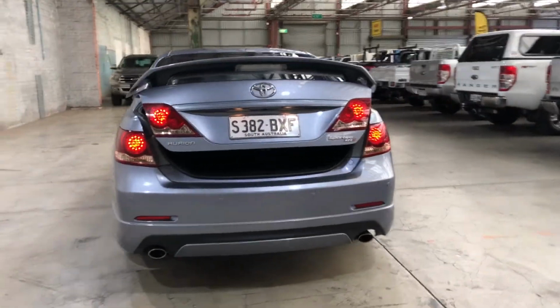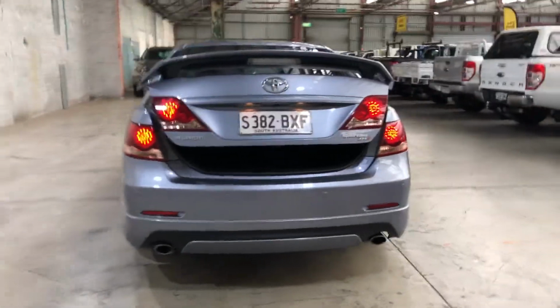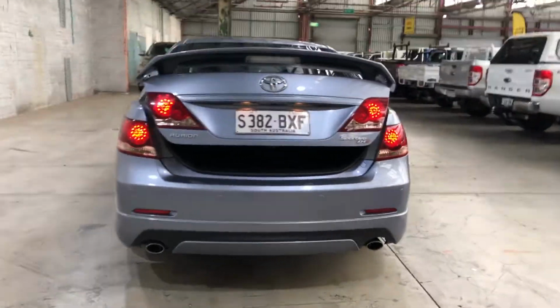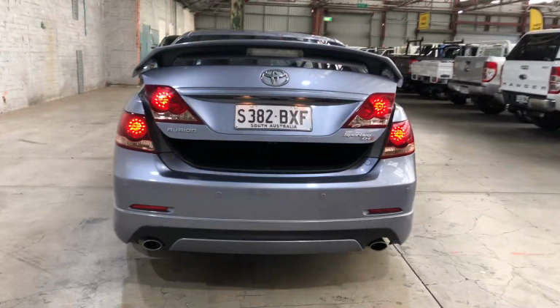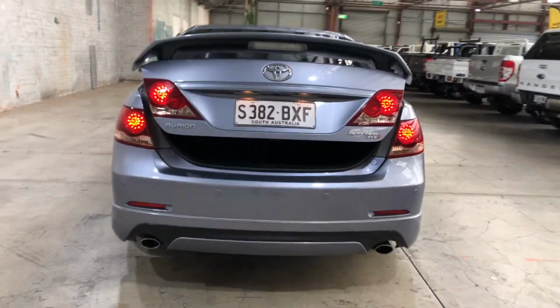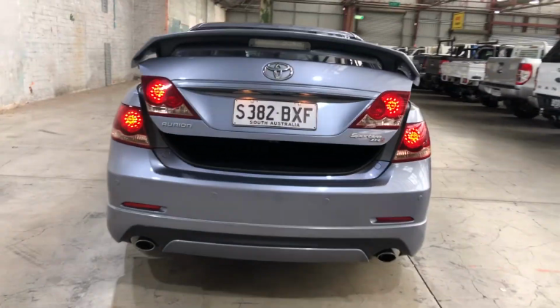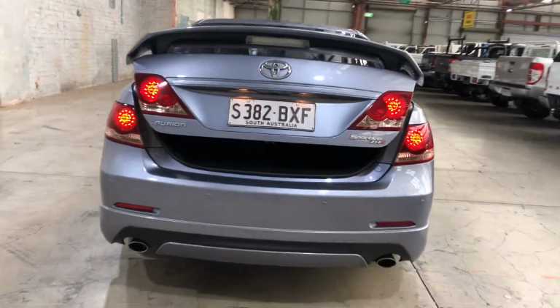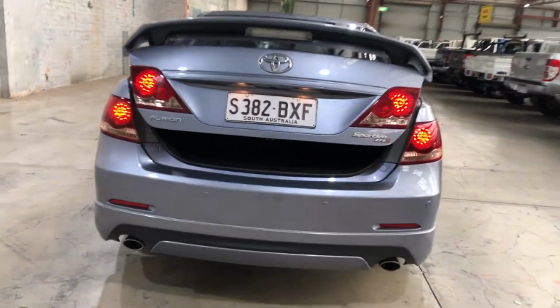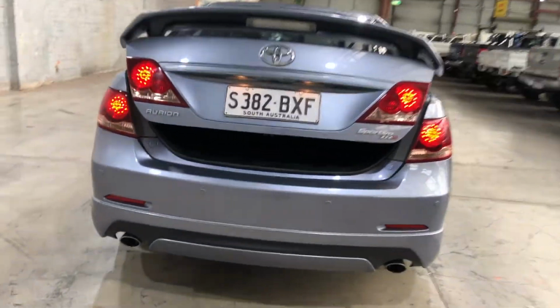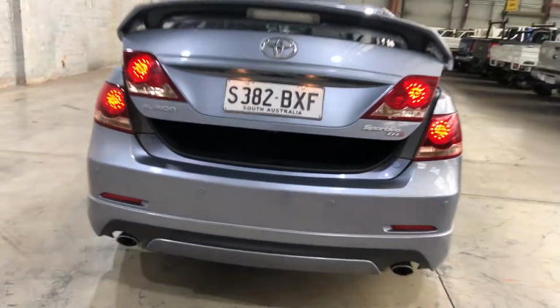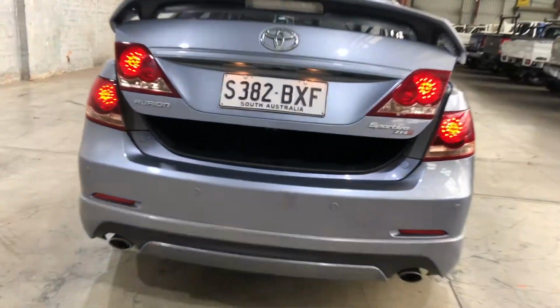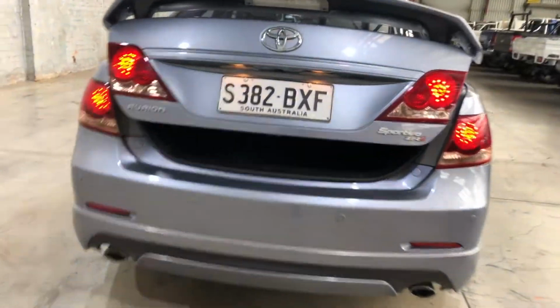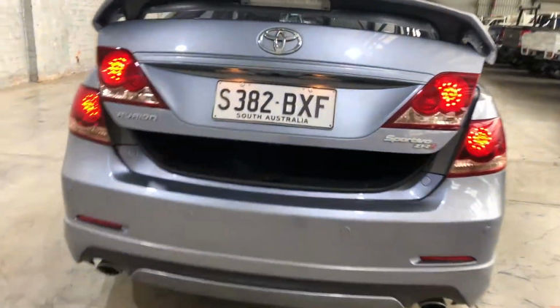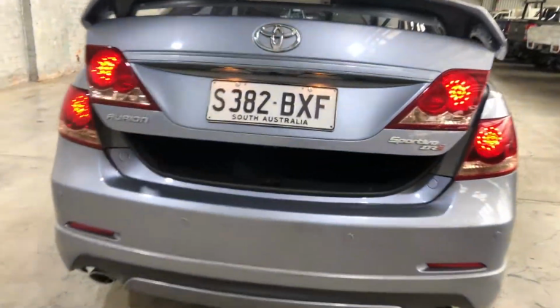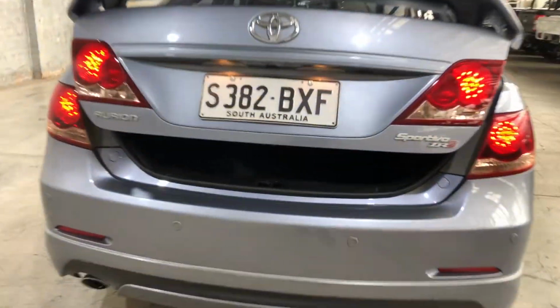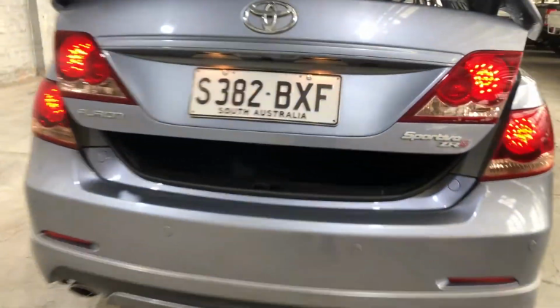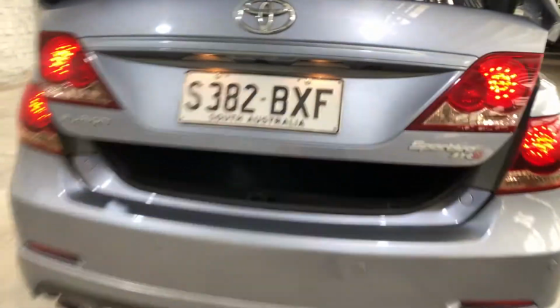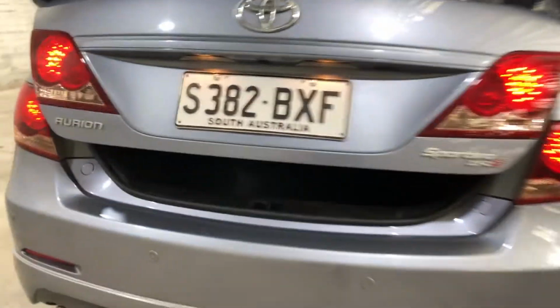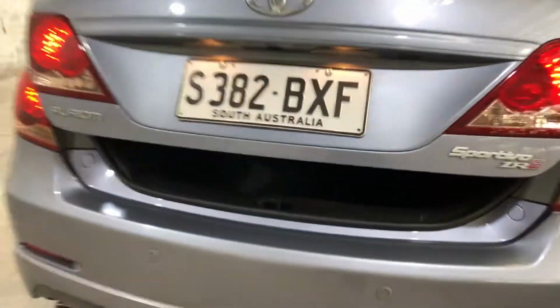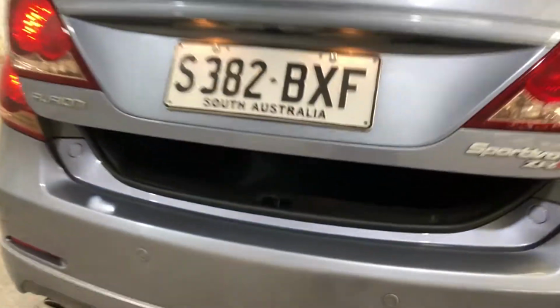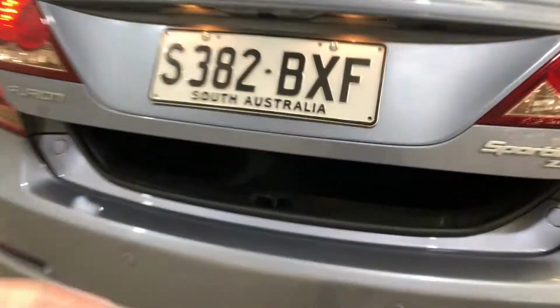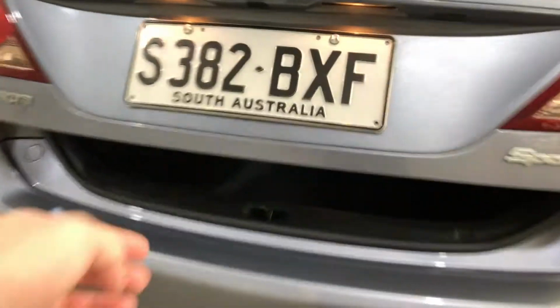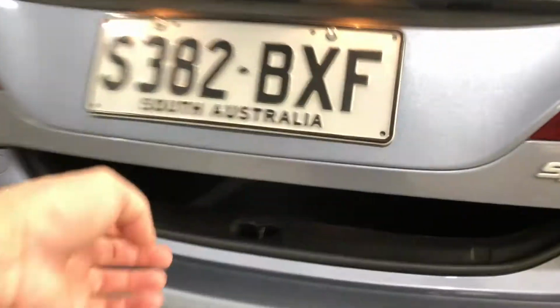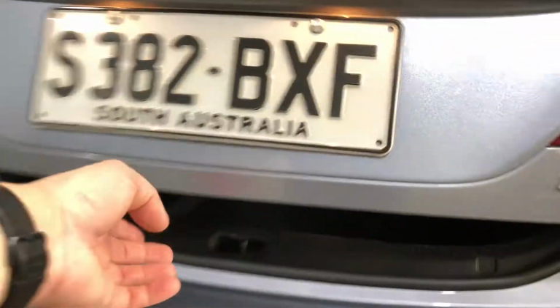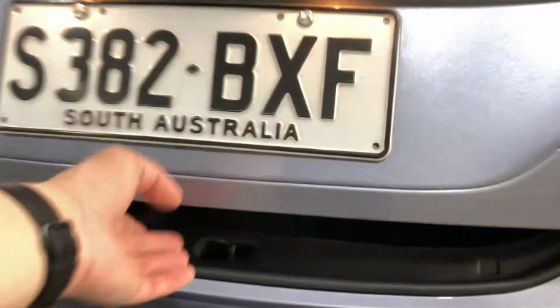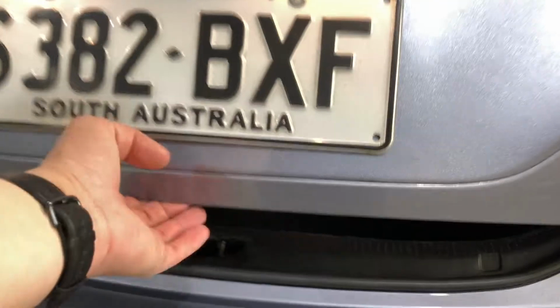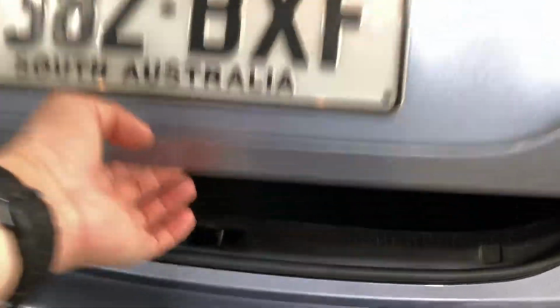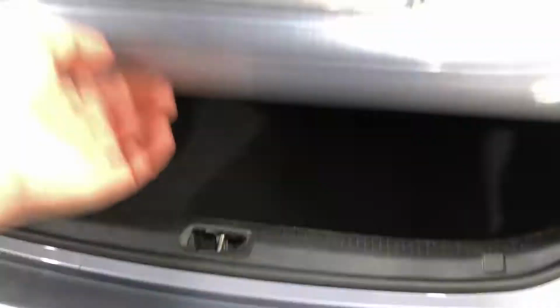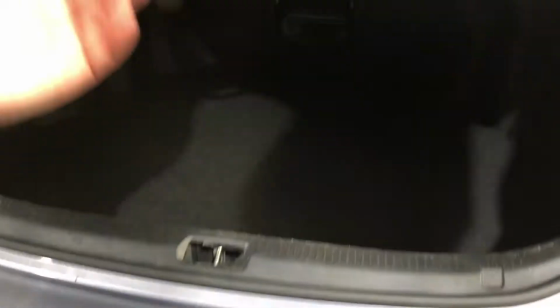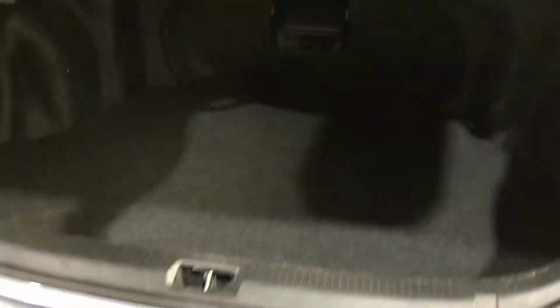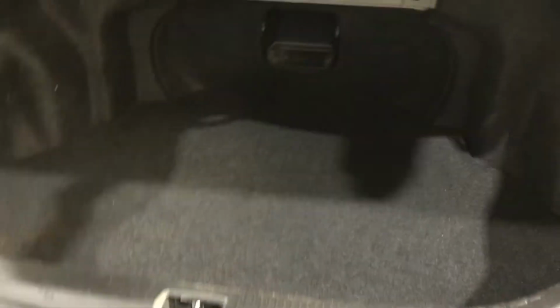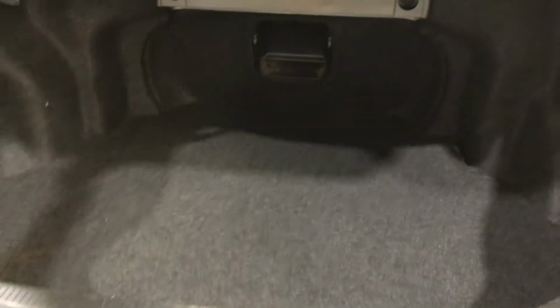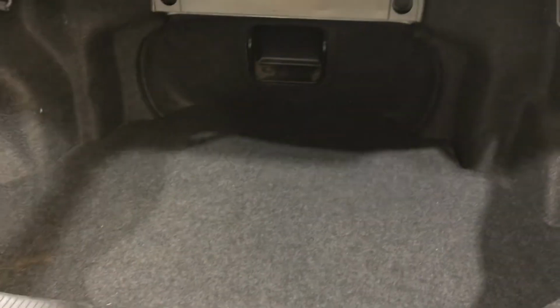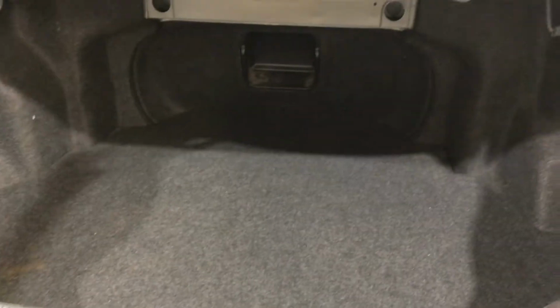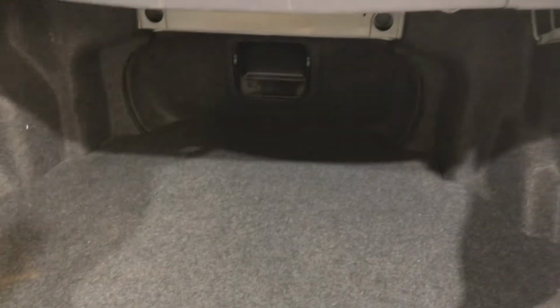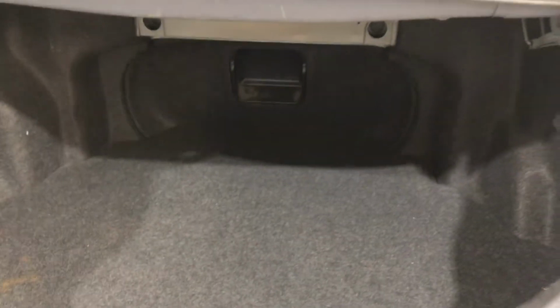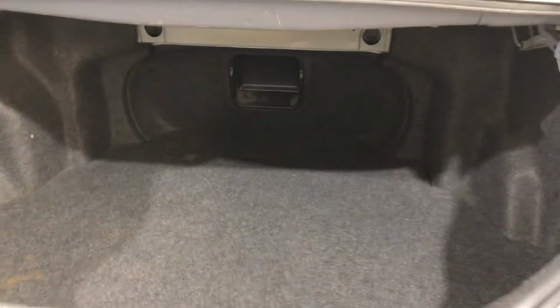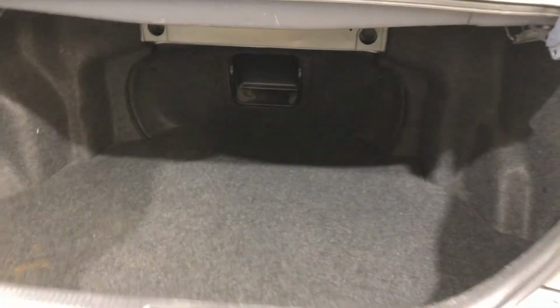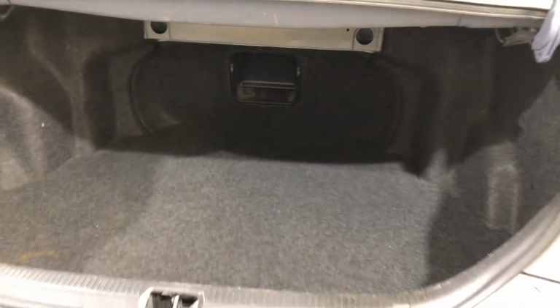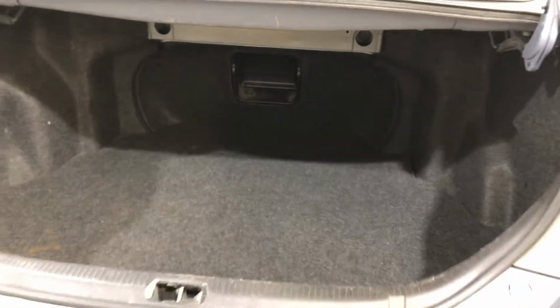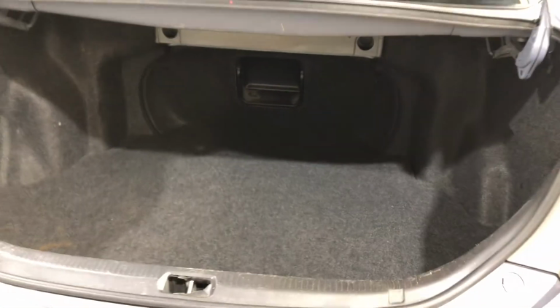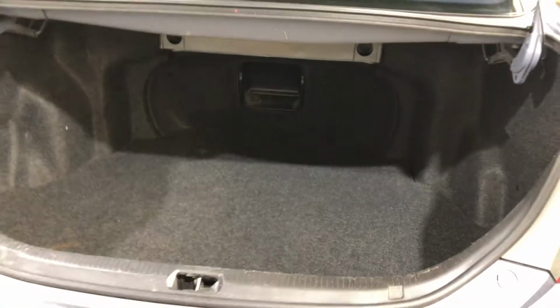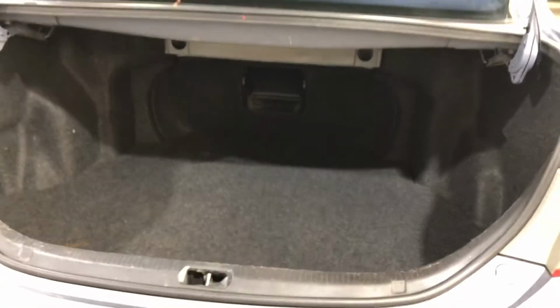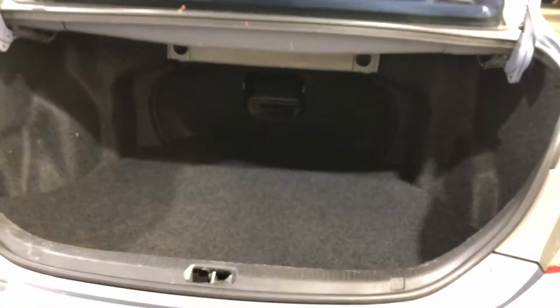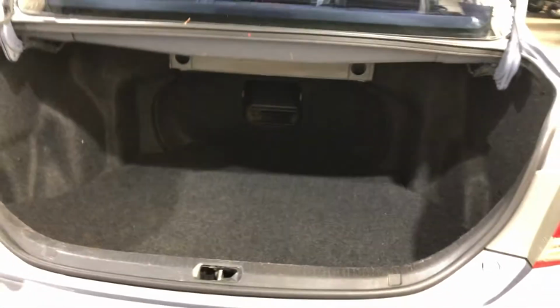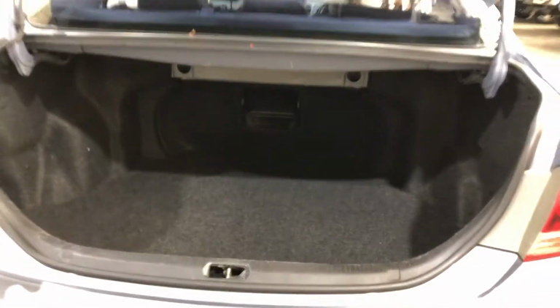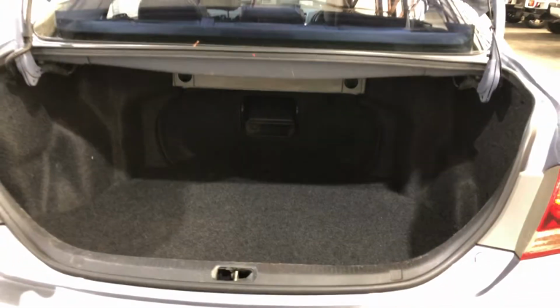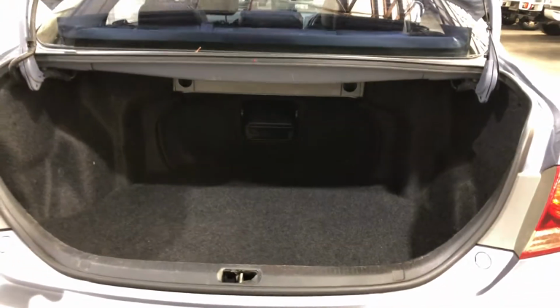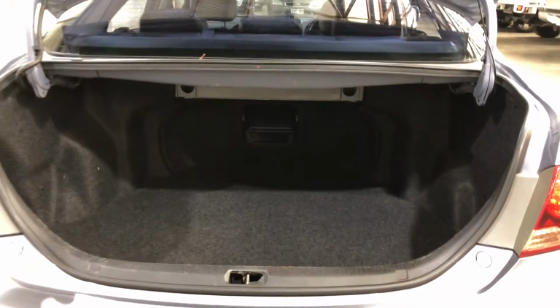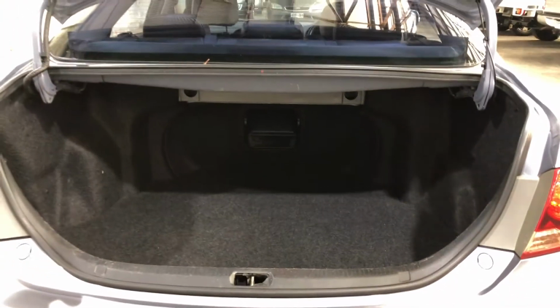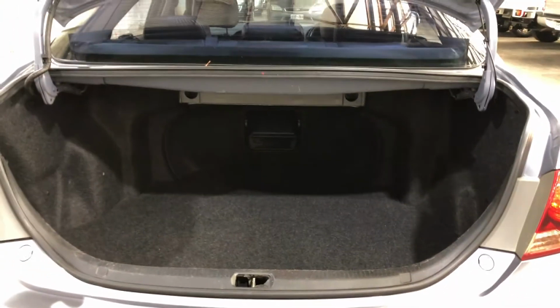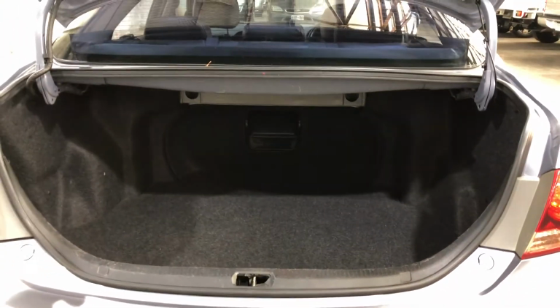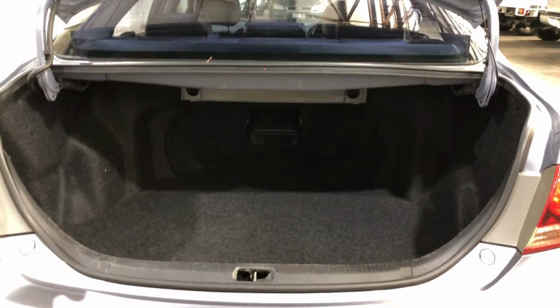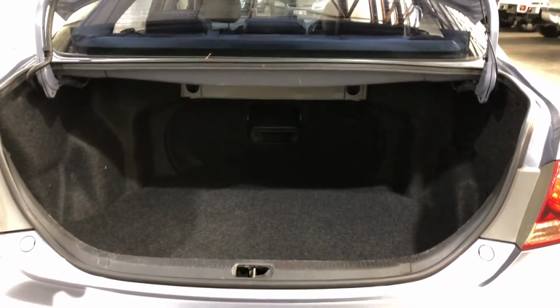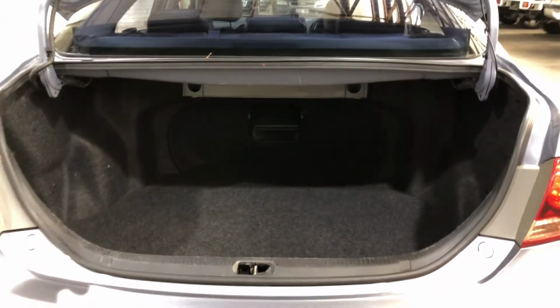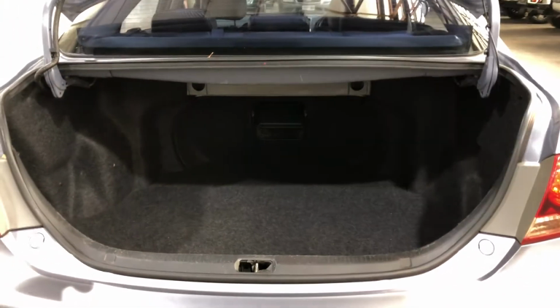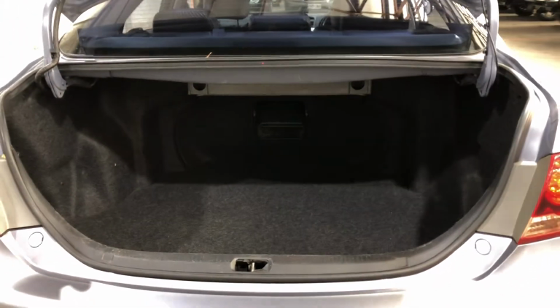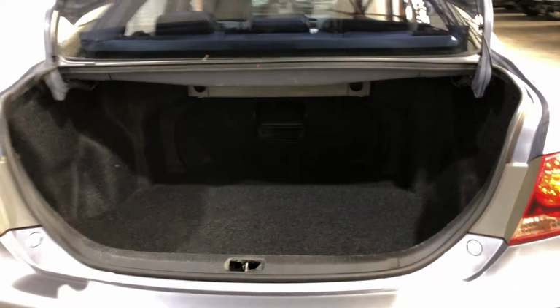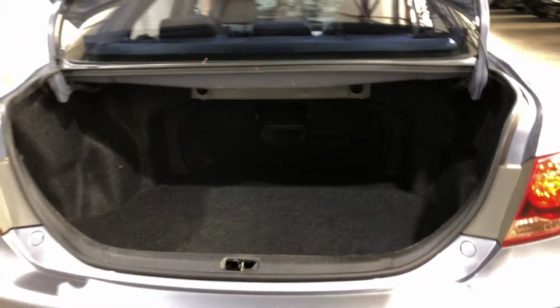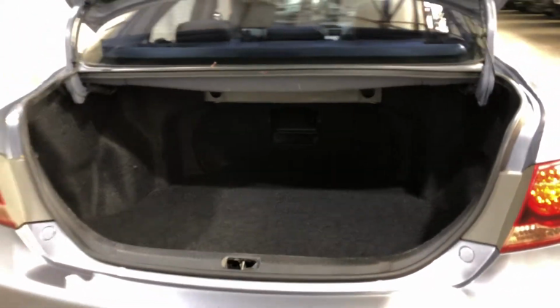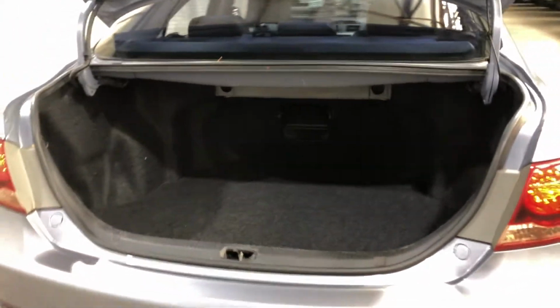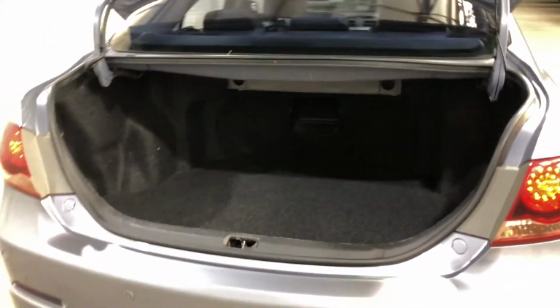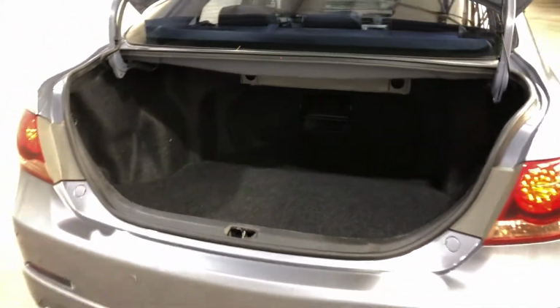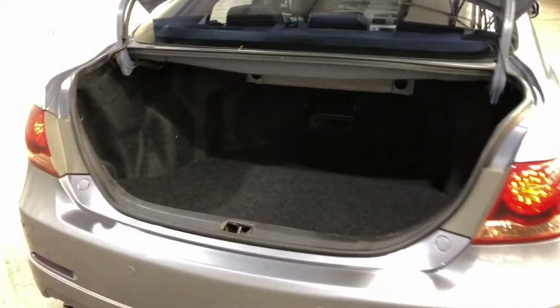As you look inside the boot here, being a family-sized sedan, there's plenty of boot space at the back, as you would expect.